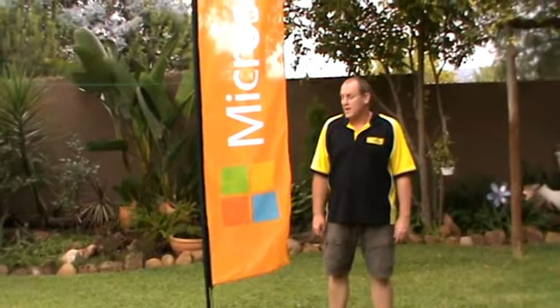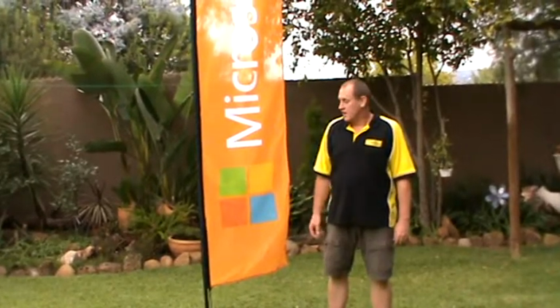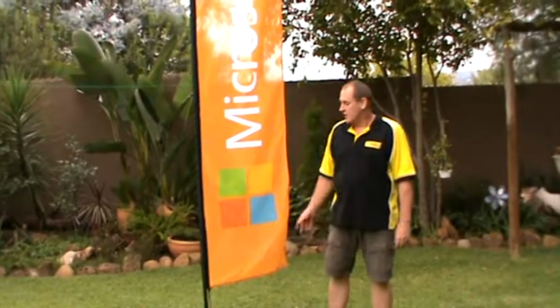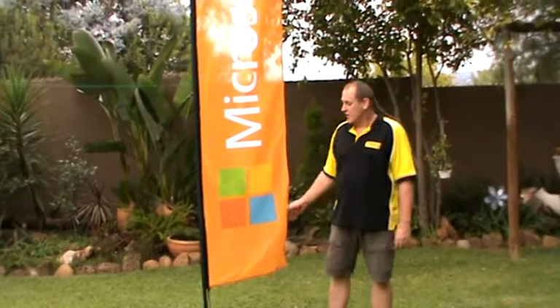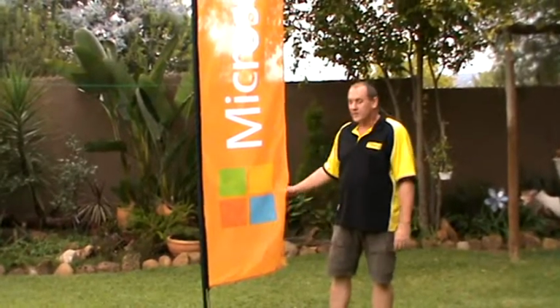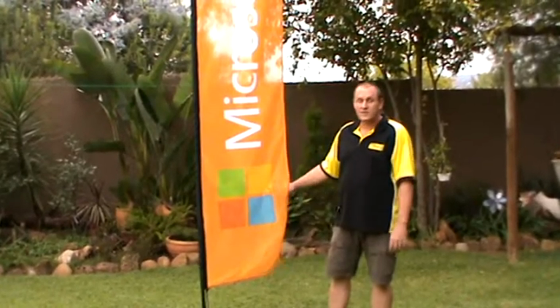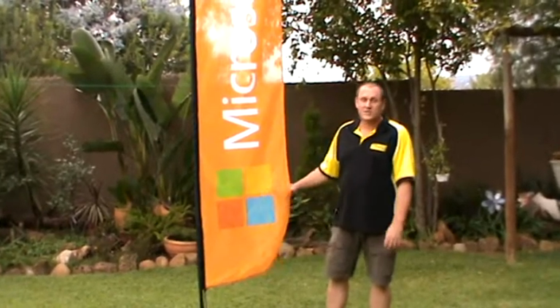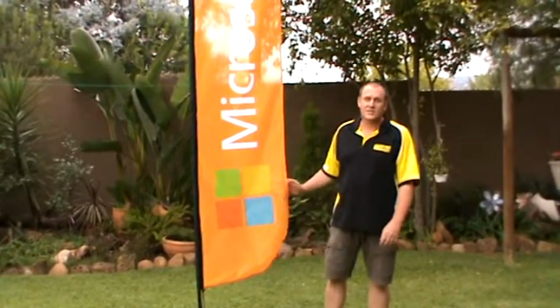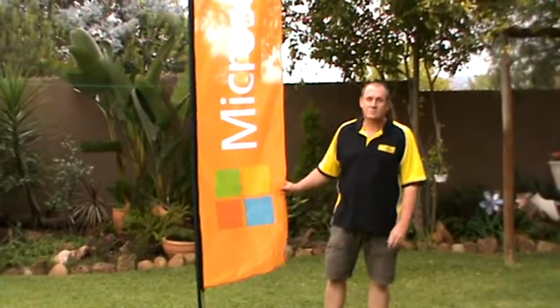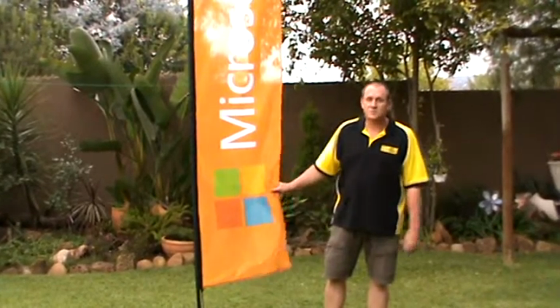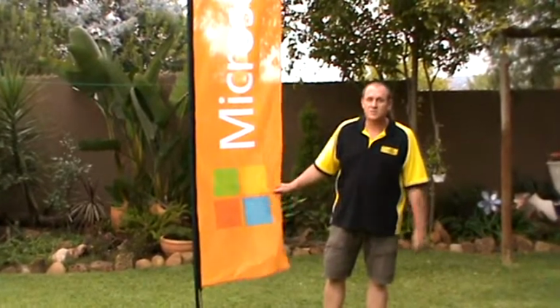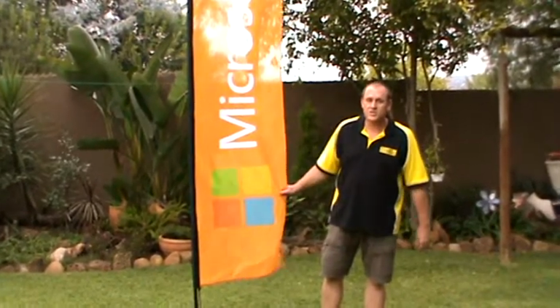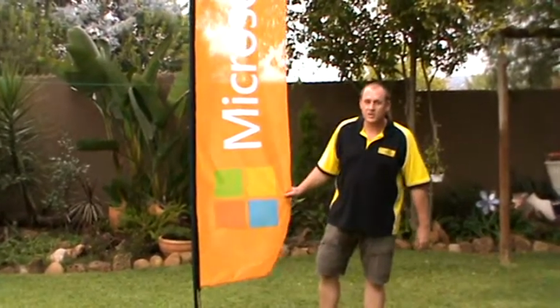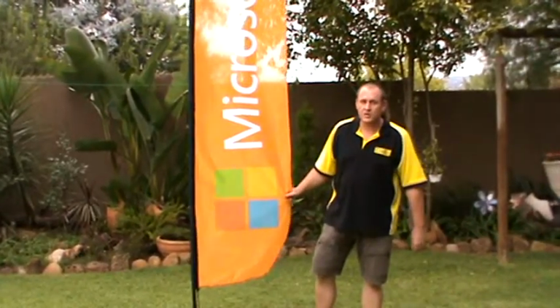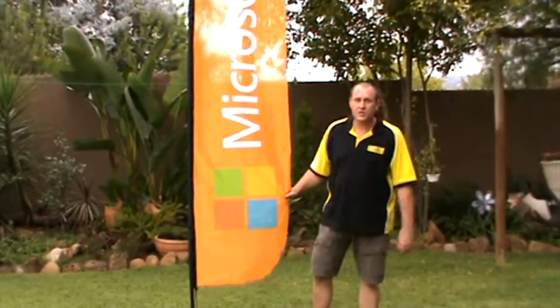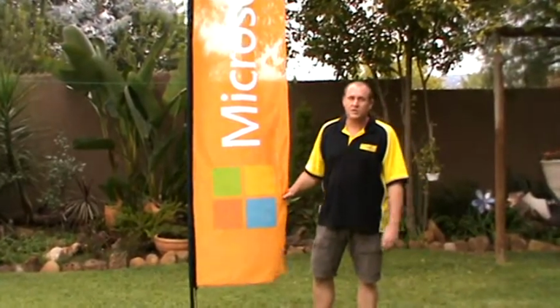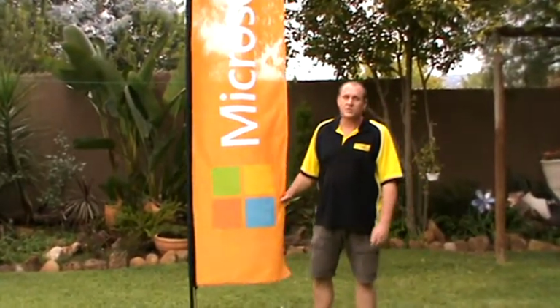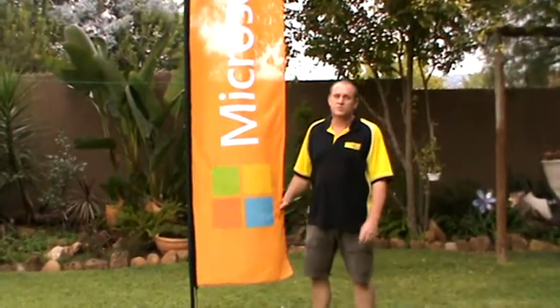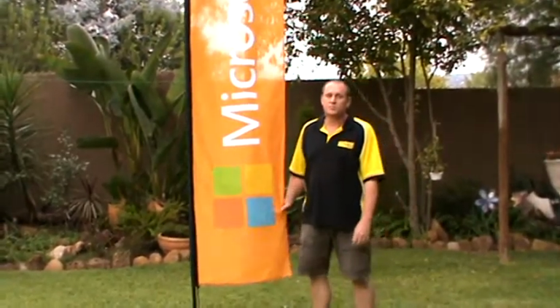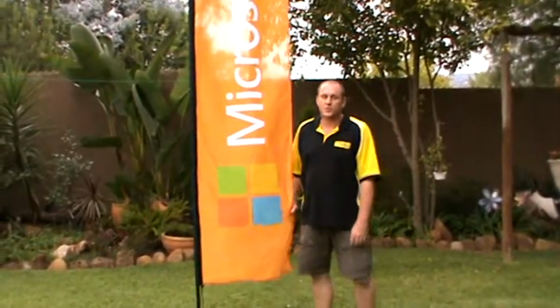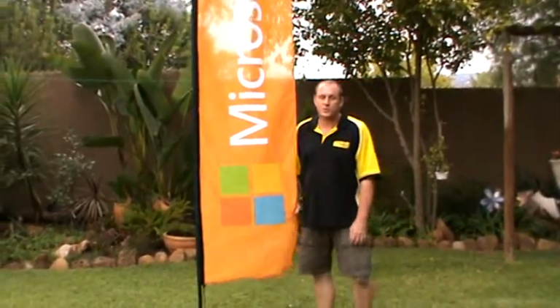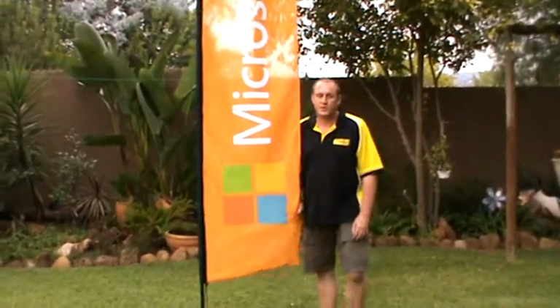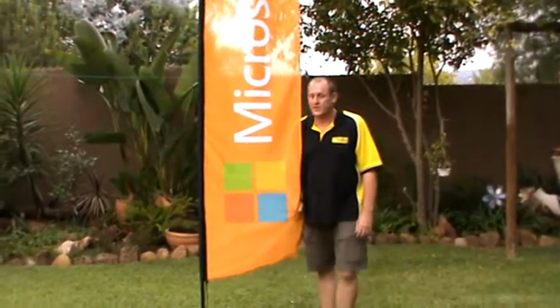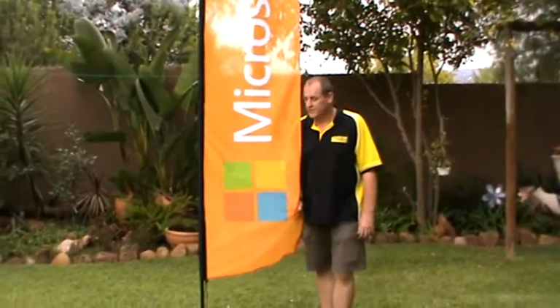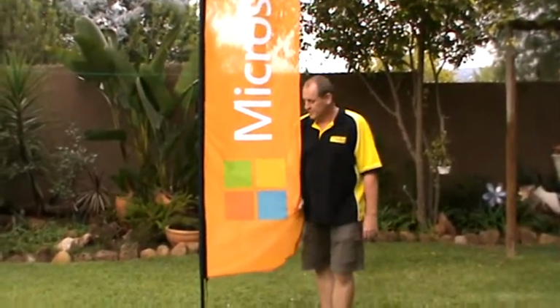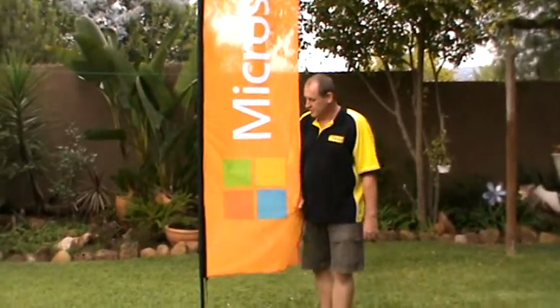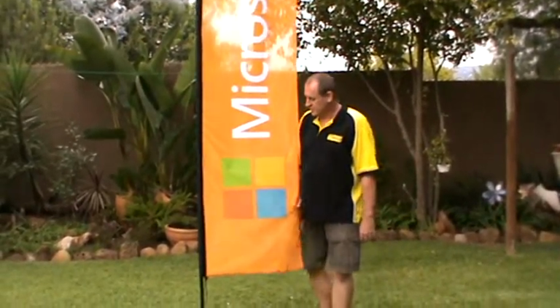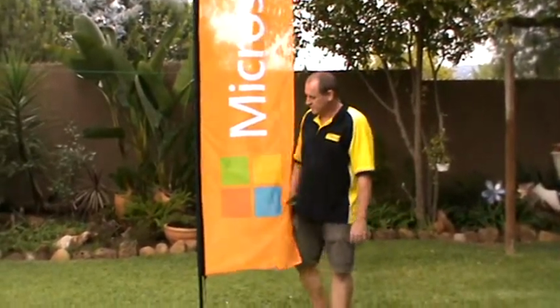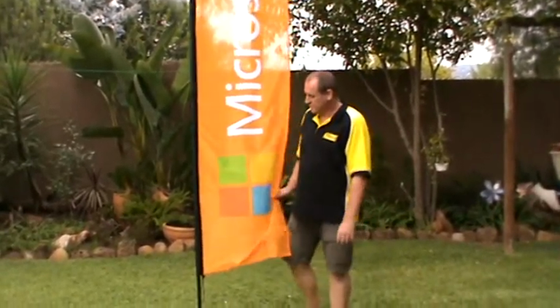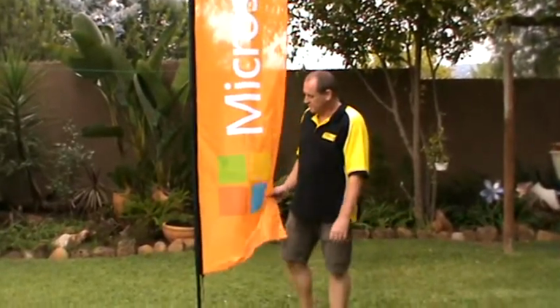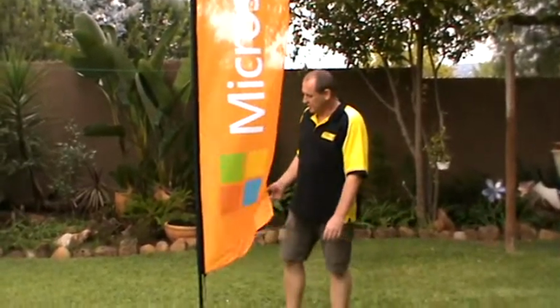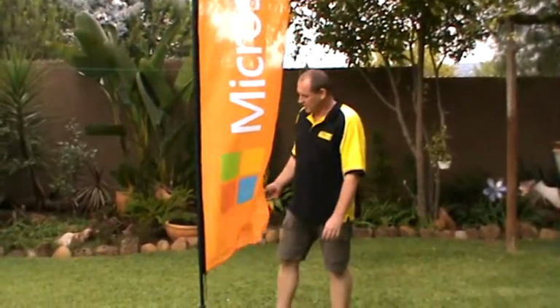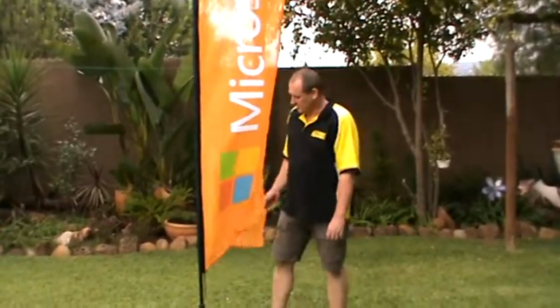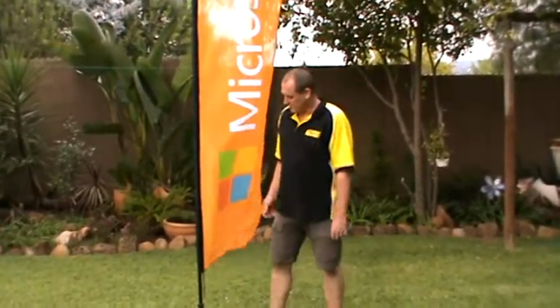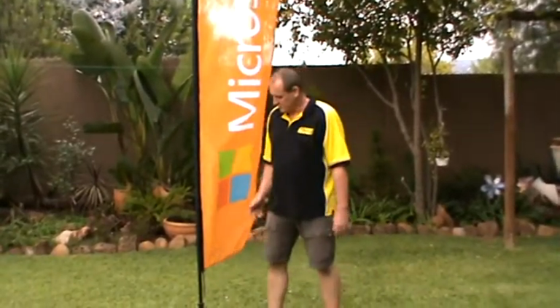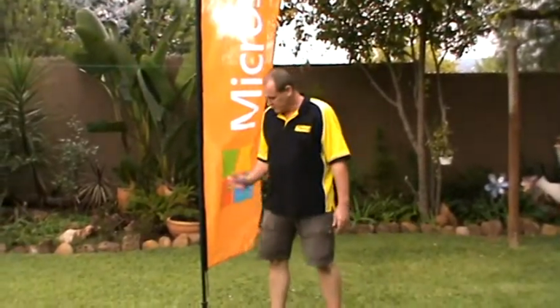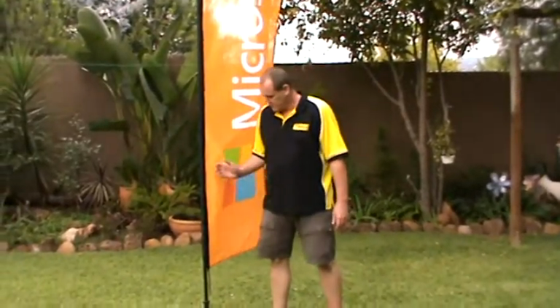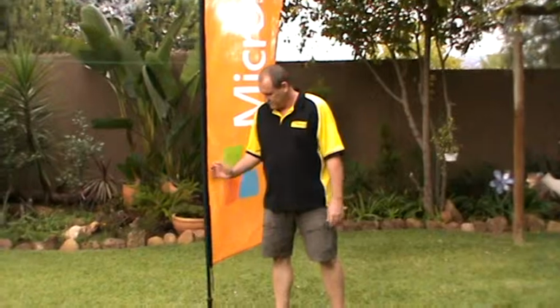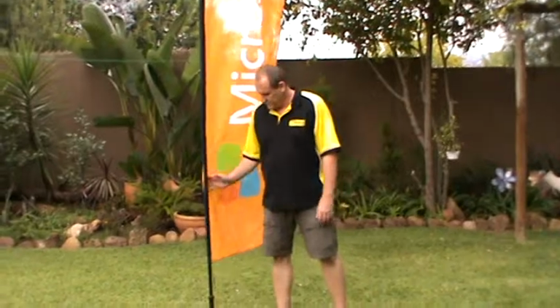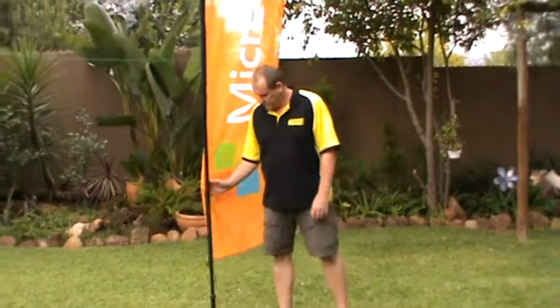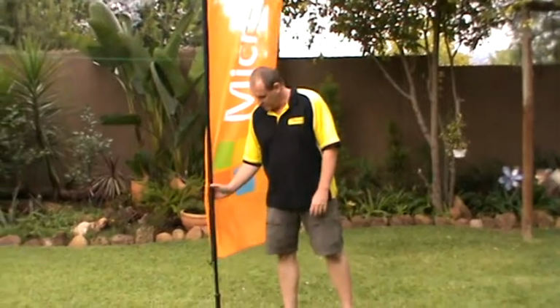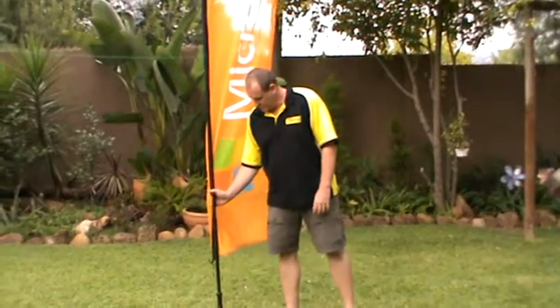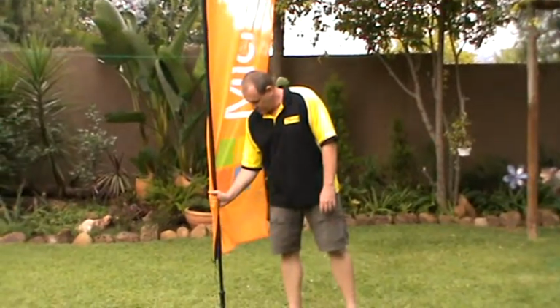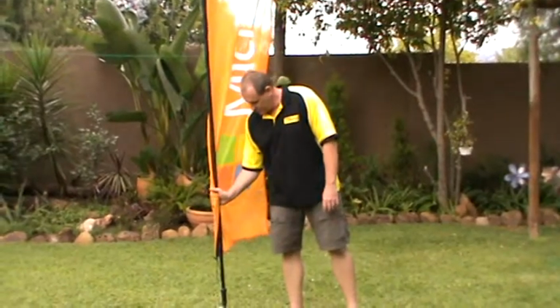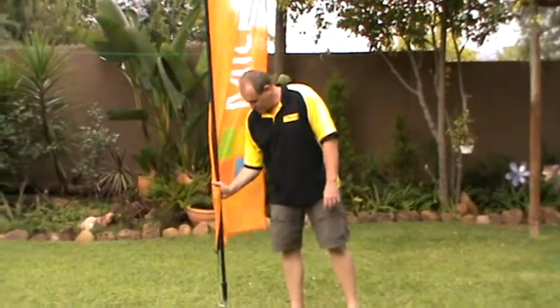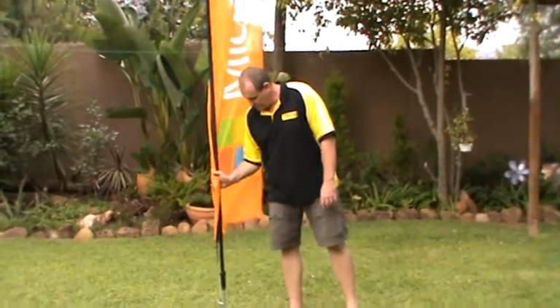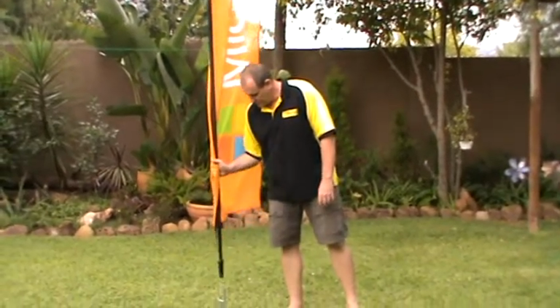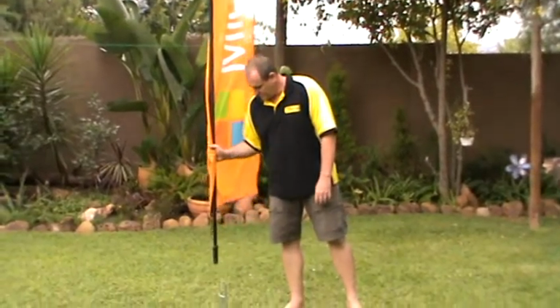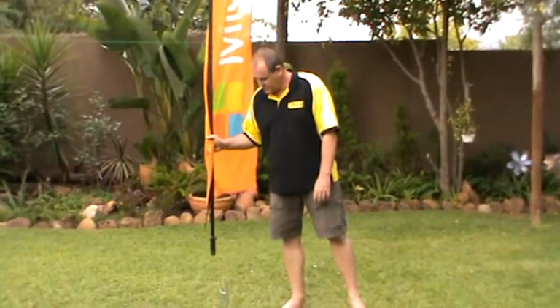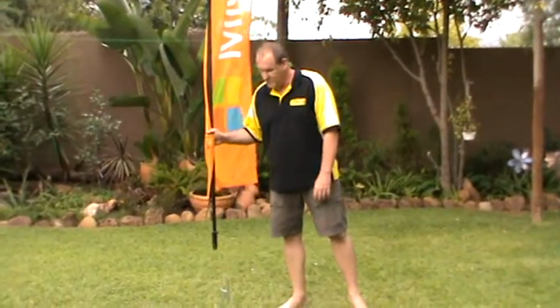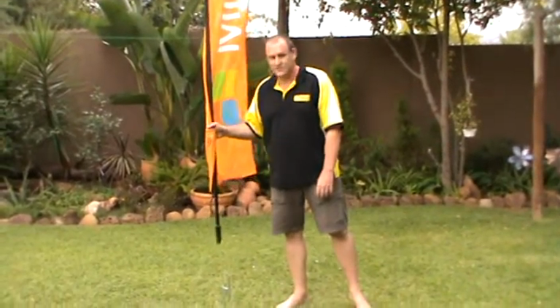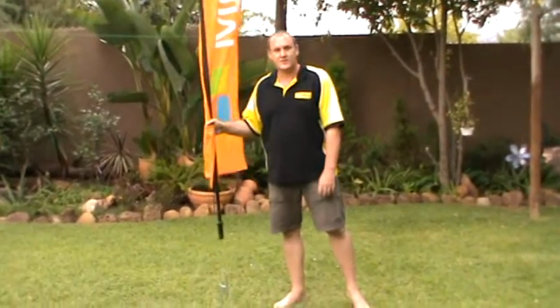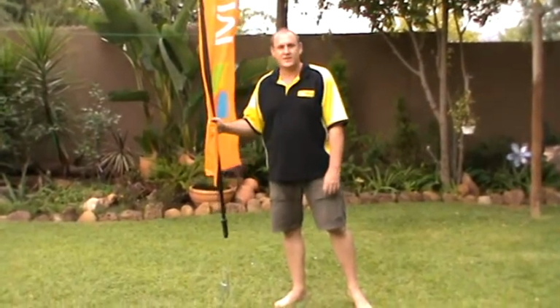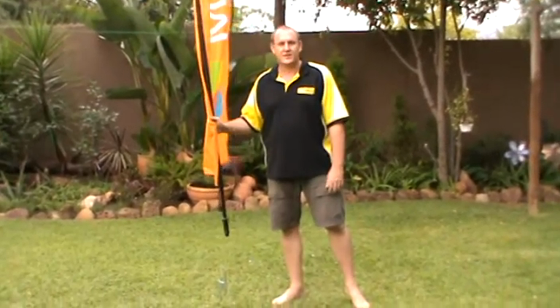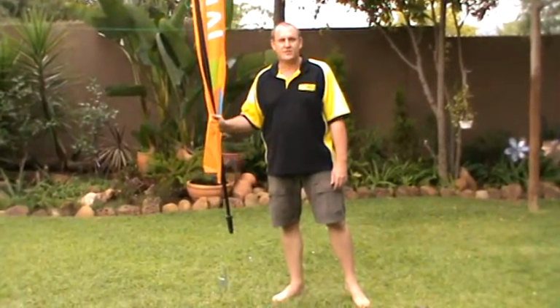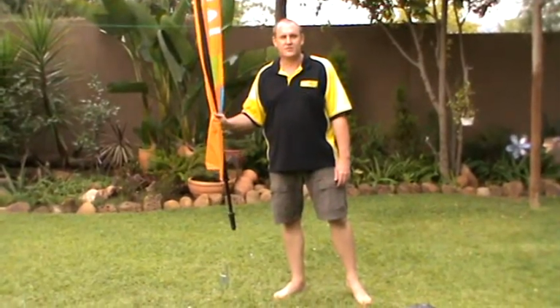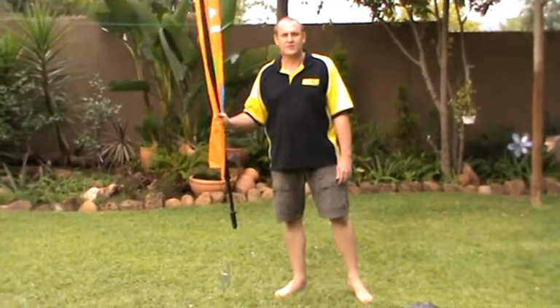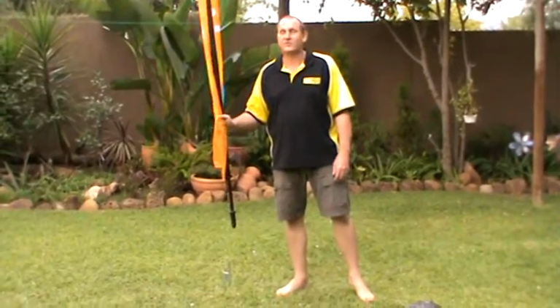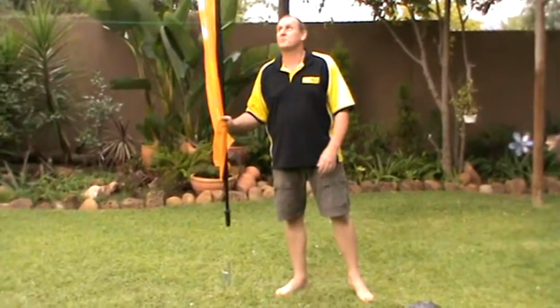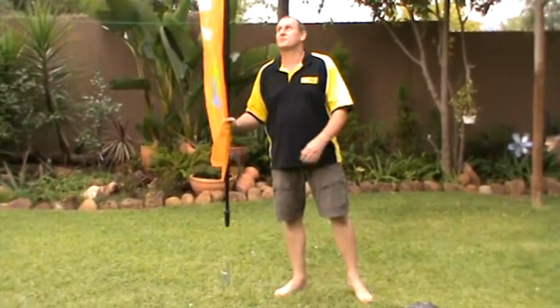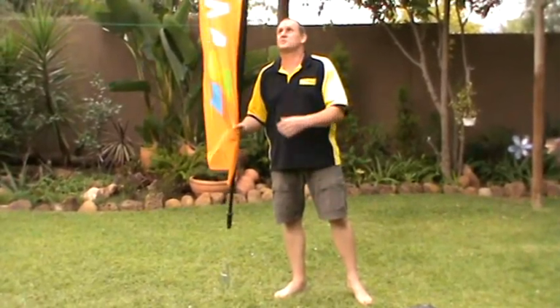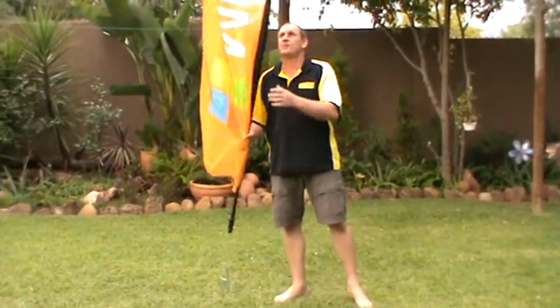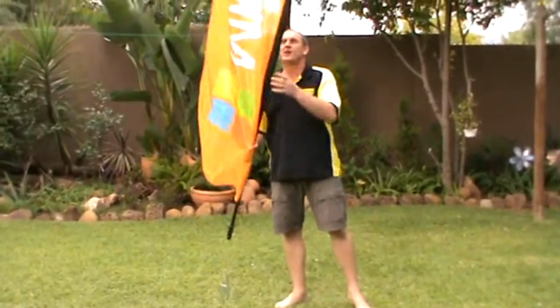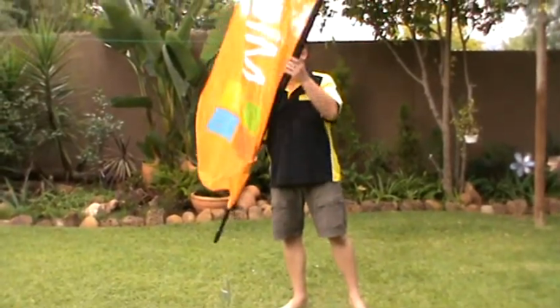Hi, in this clip I'm going to show you how to put away a telescopic banner. First thing you do, you take it off from the spike.